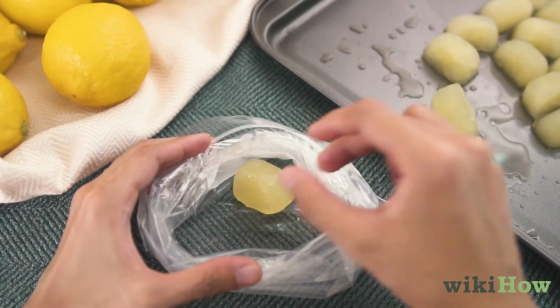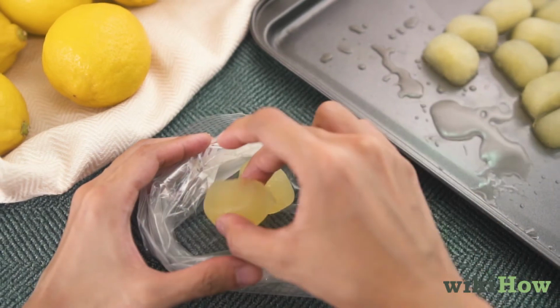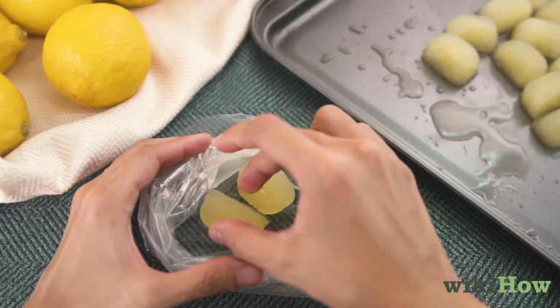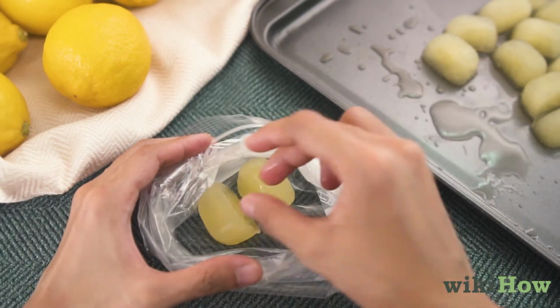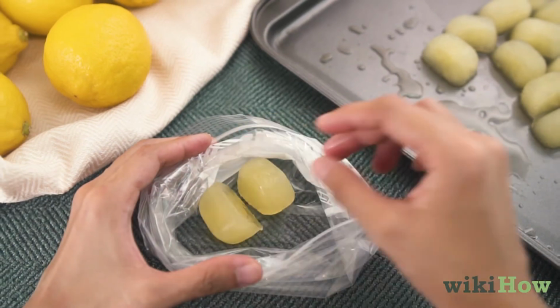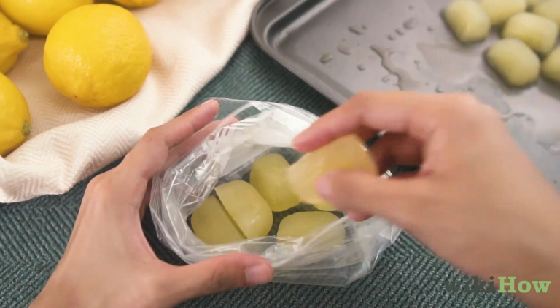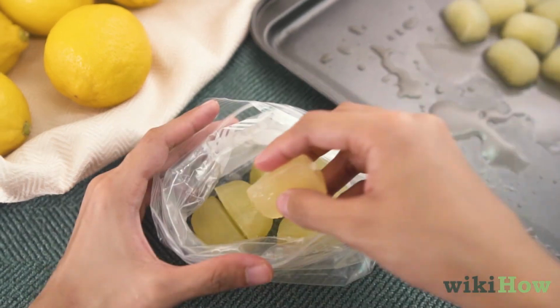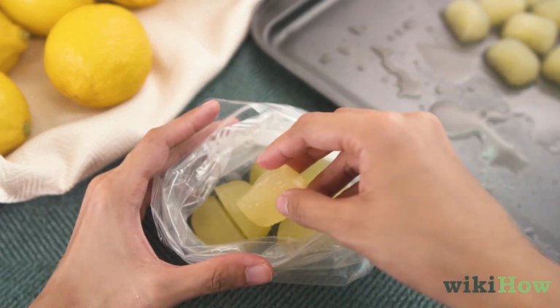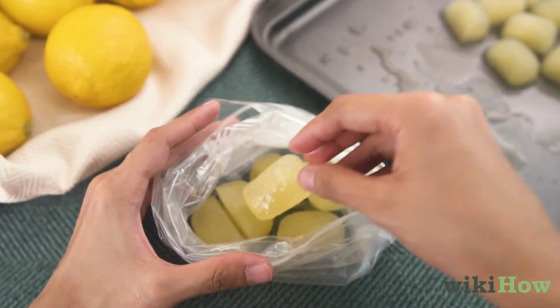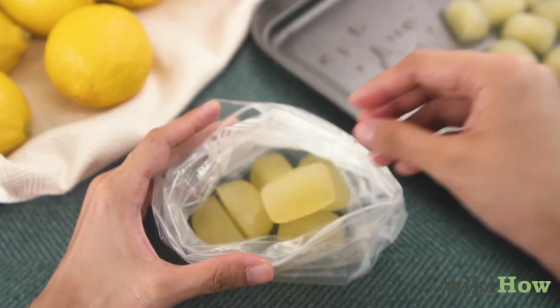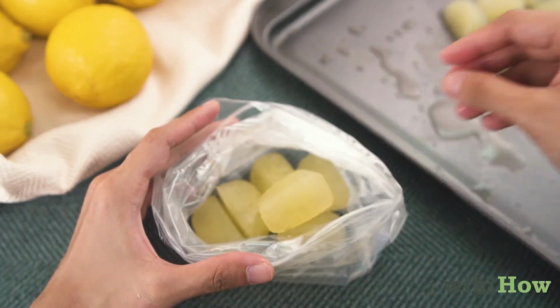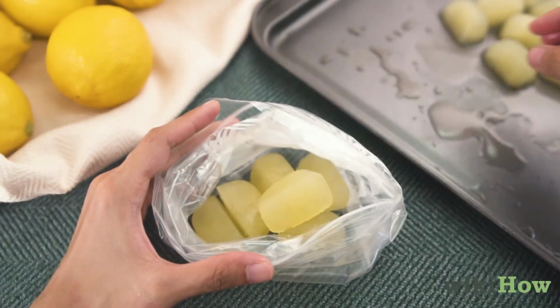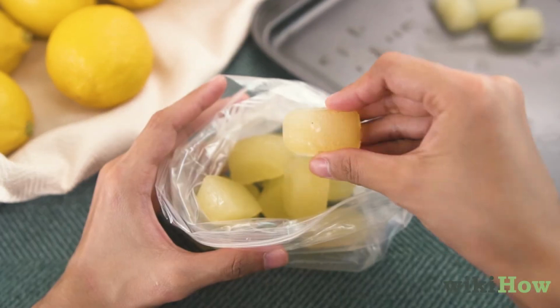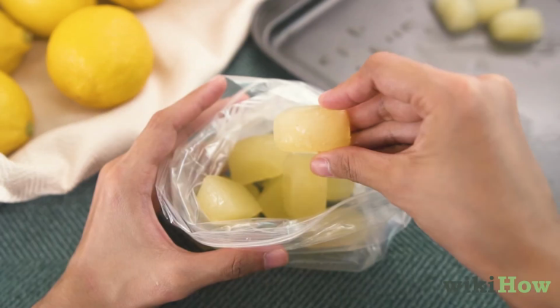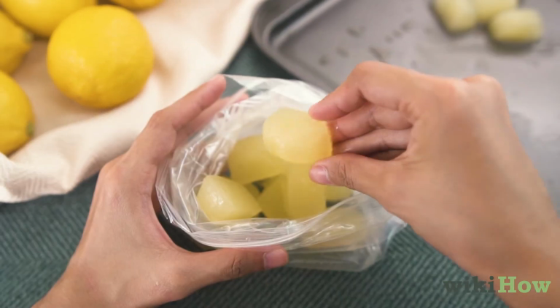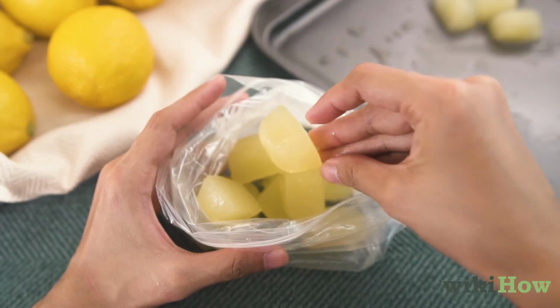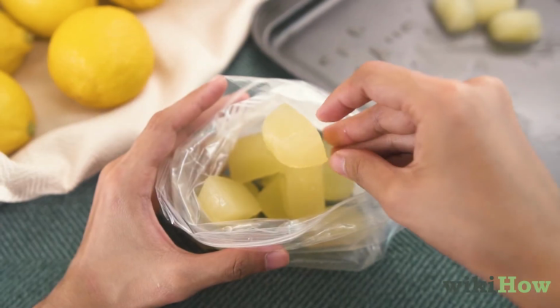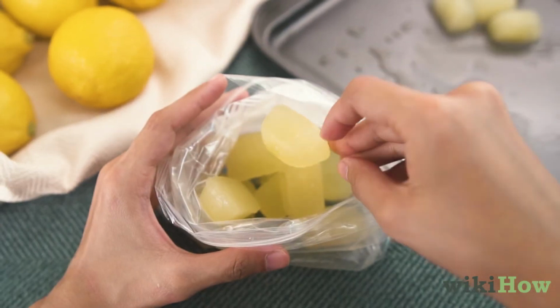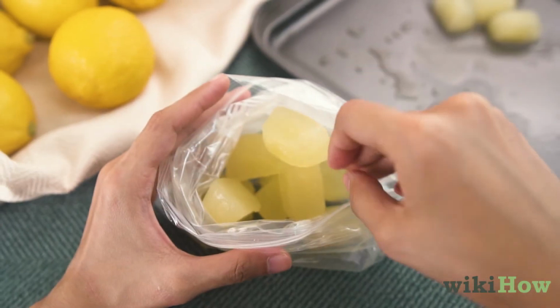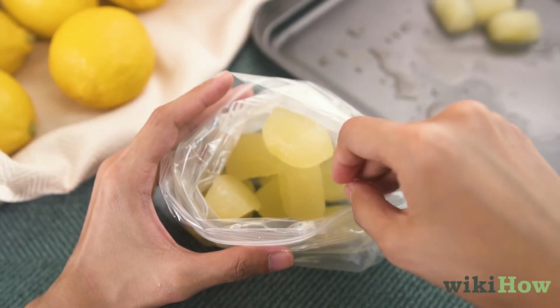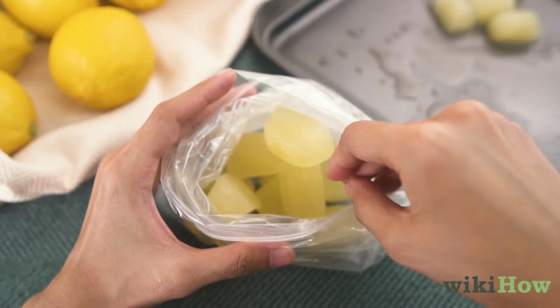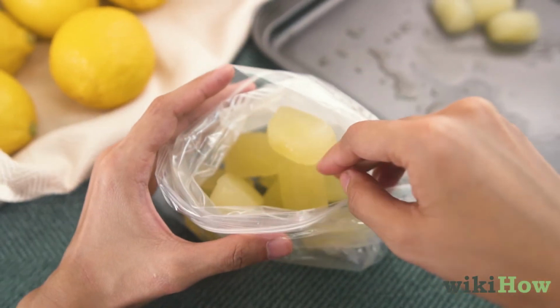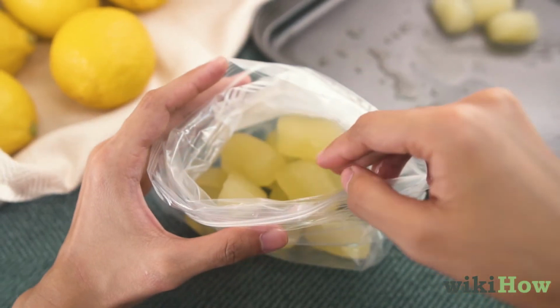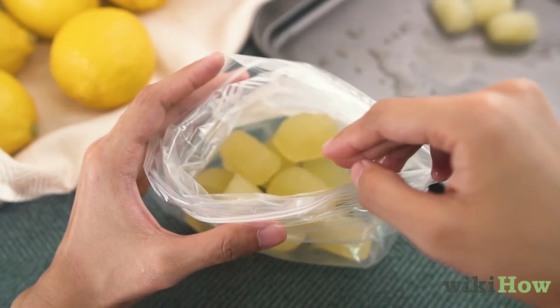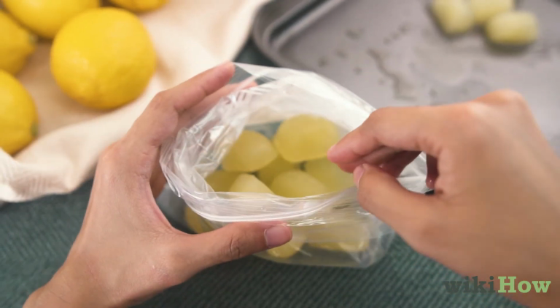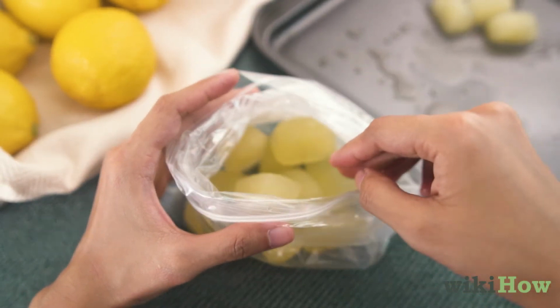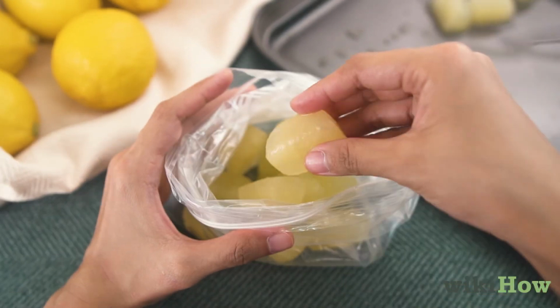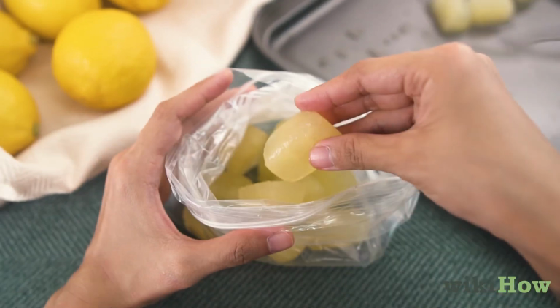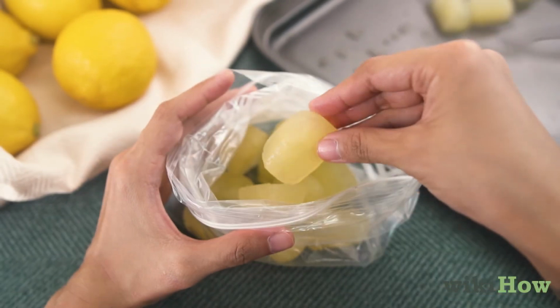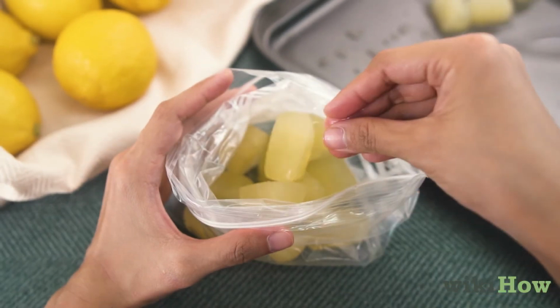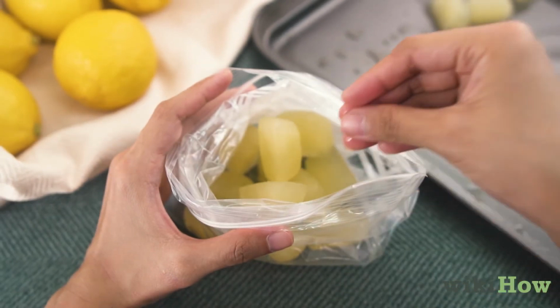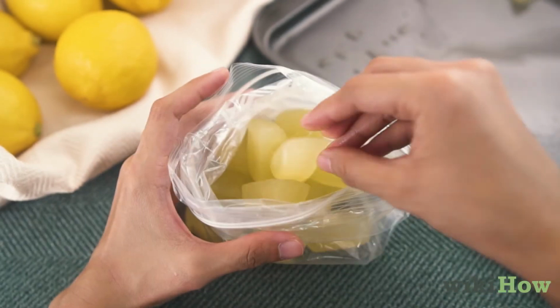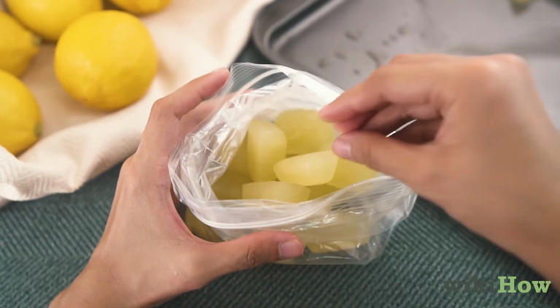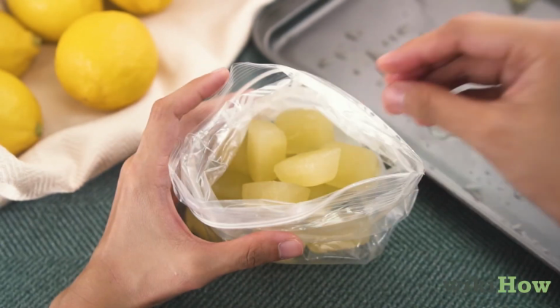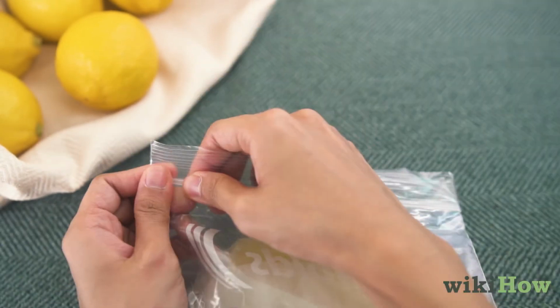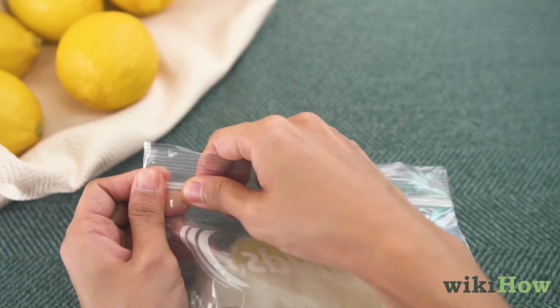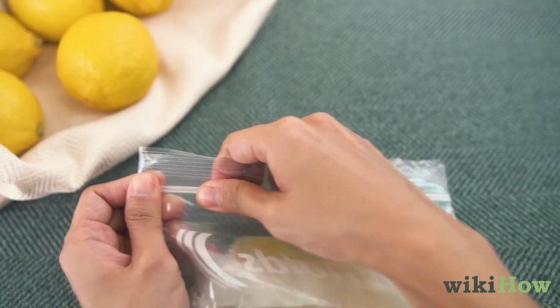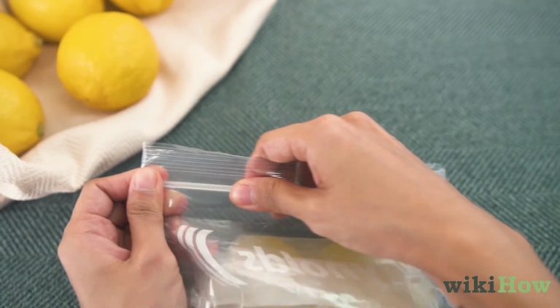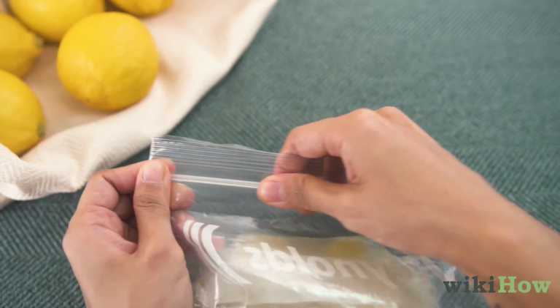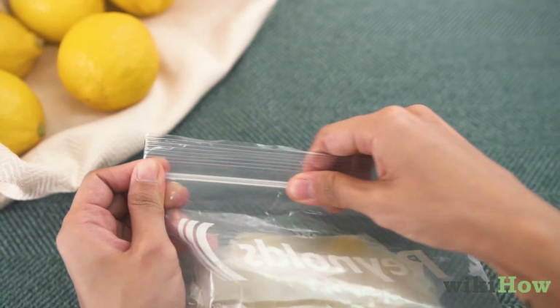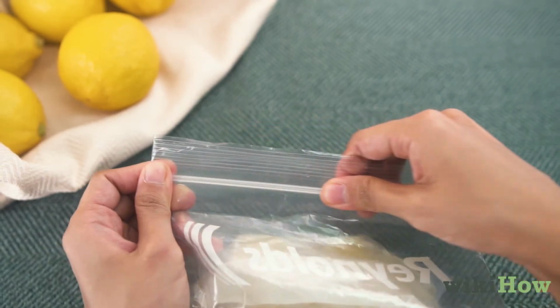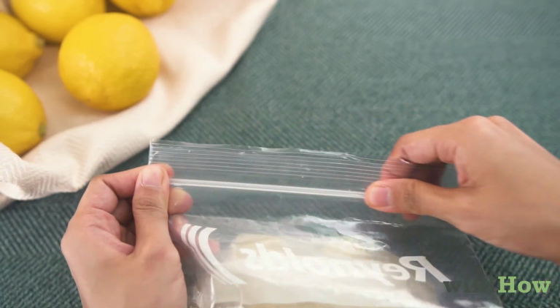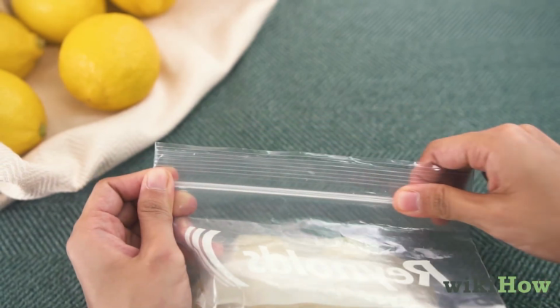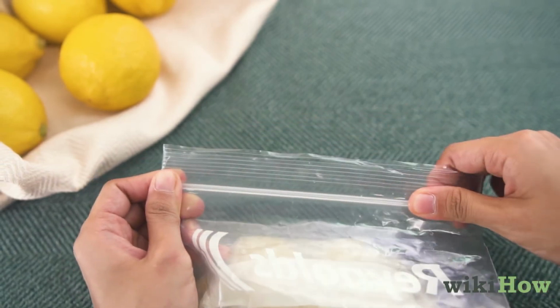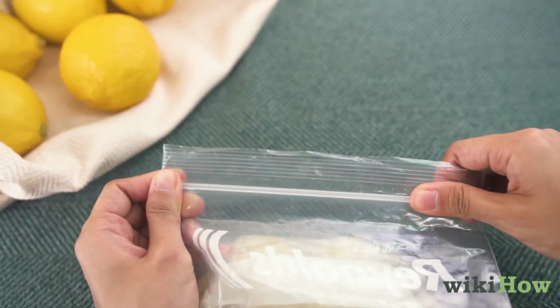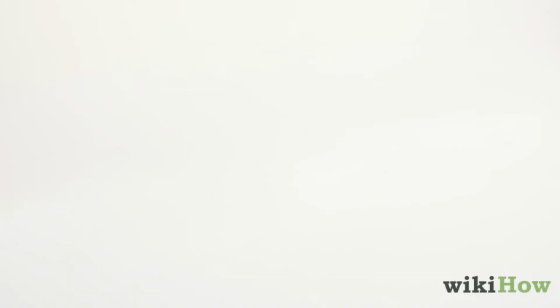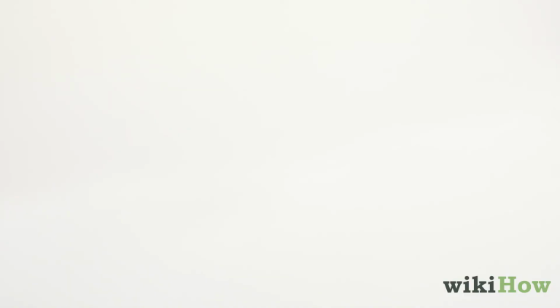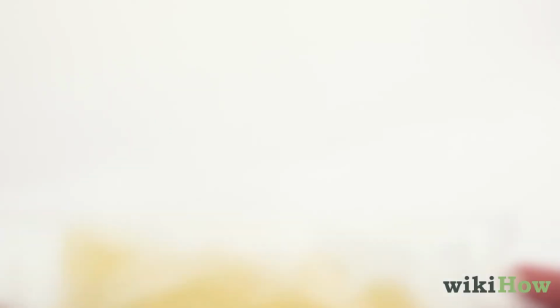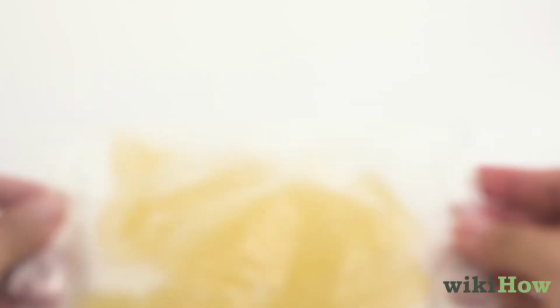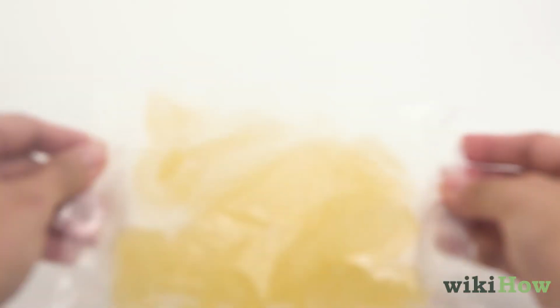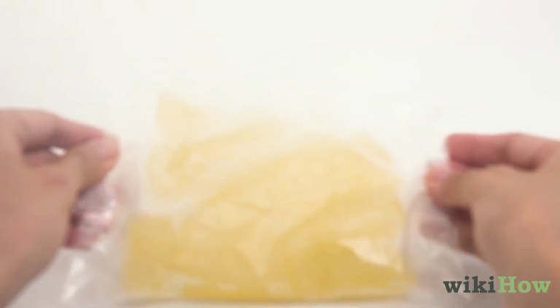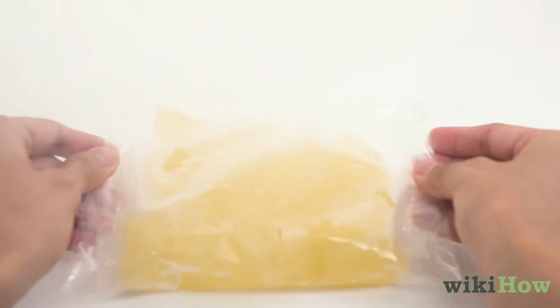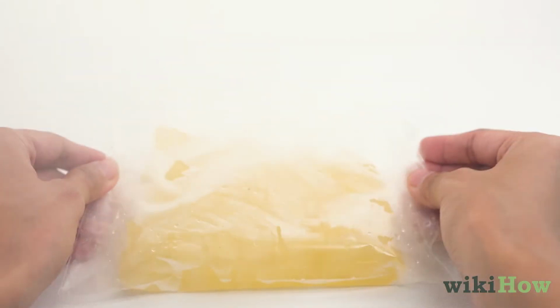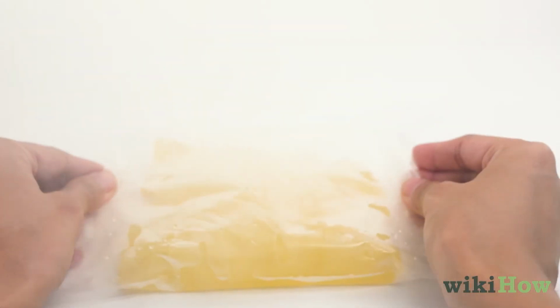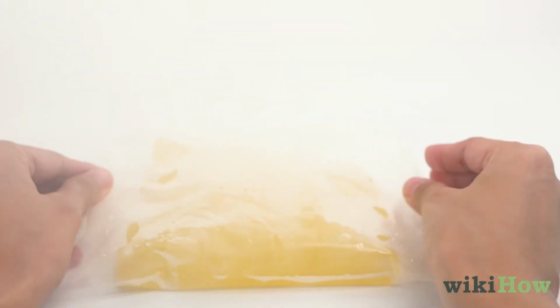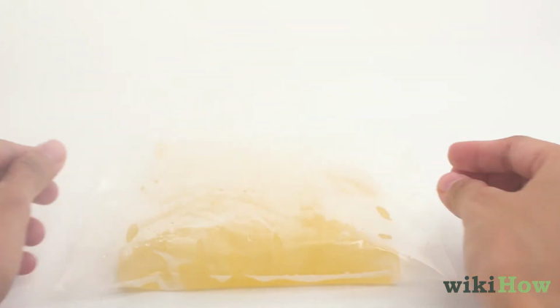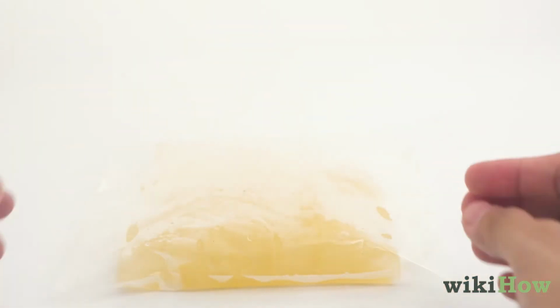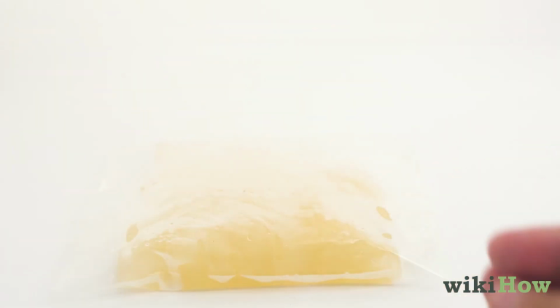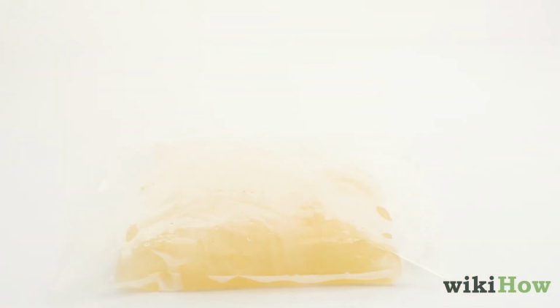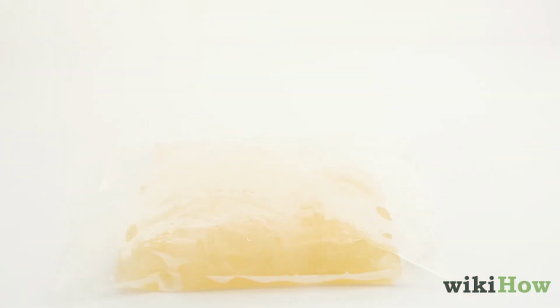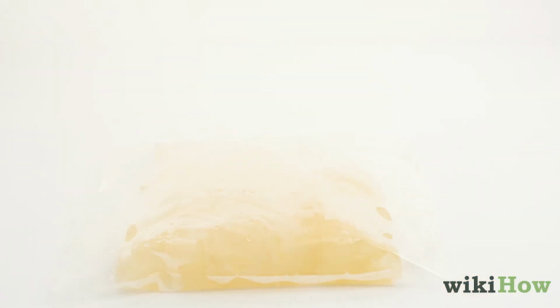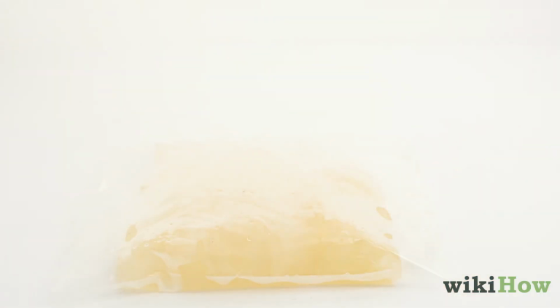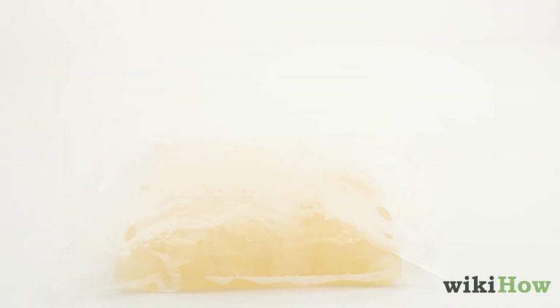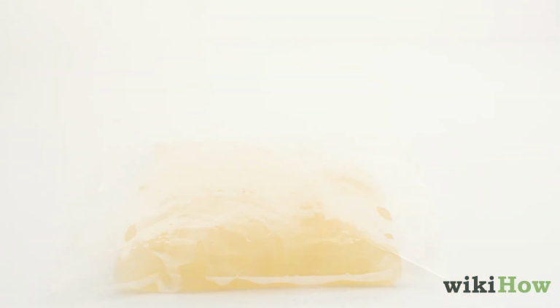Finally, transfer the frozen juice cubes to a resealable plastic freezer bag and store the lemon juice in the freezer for several months.